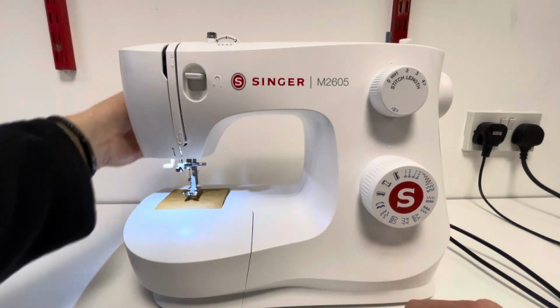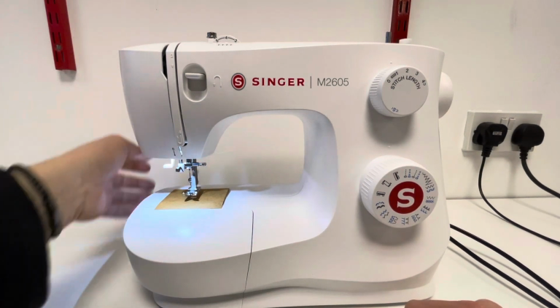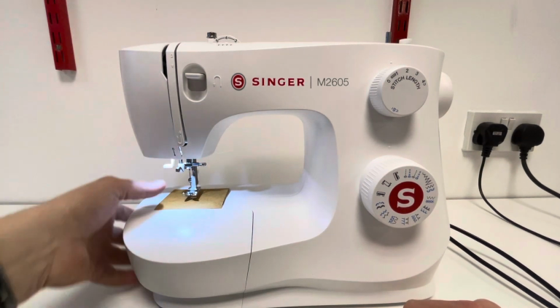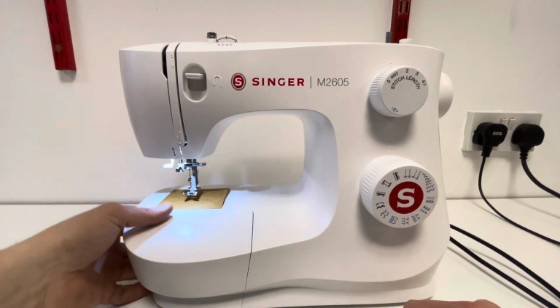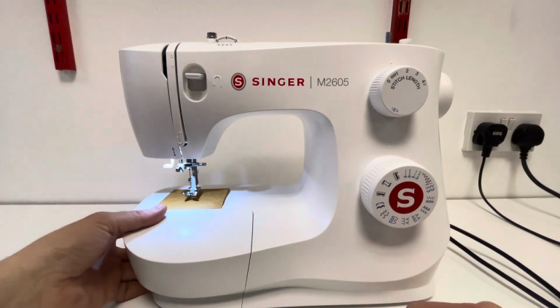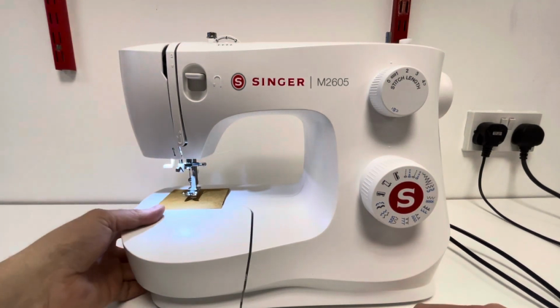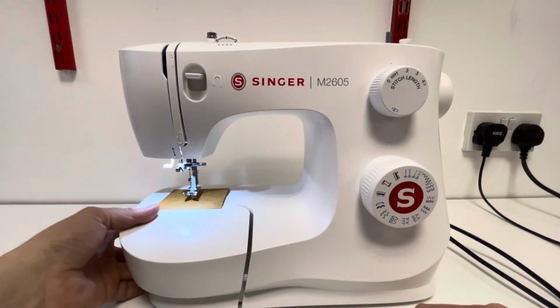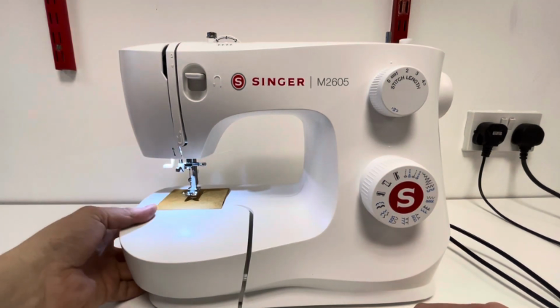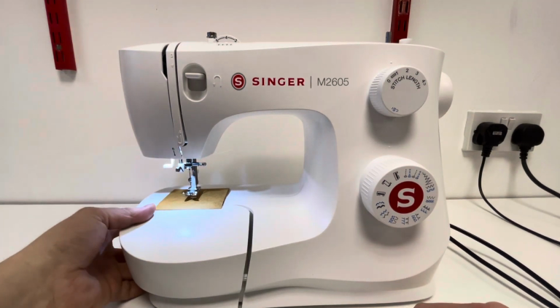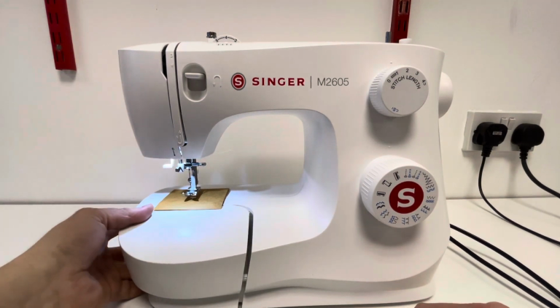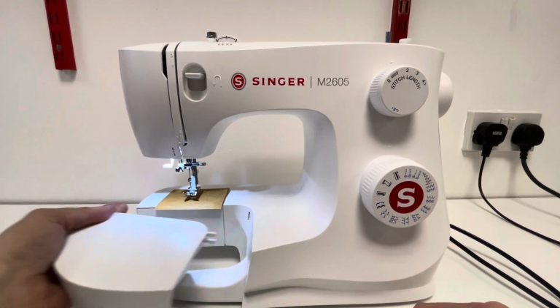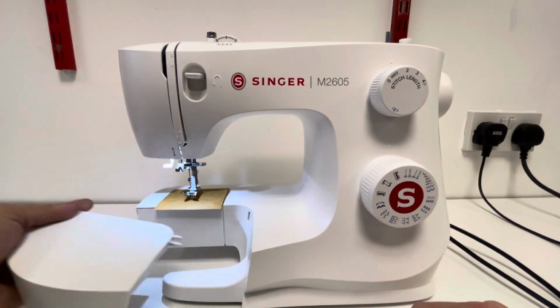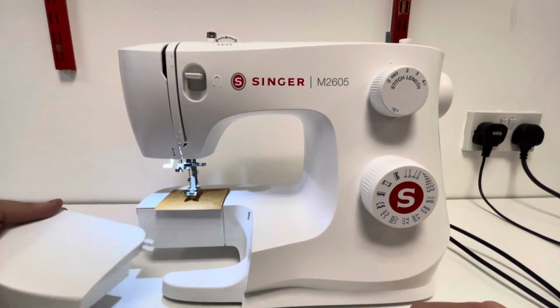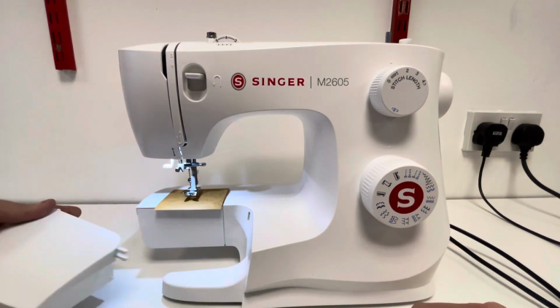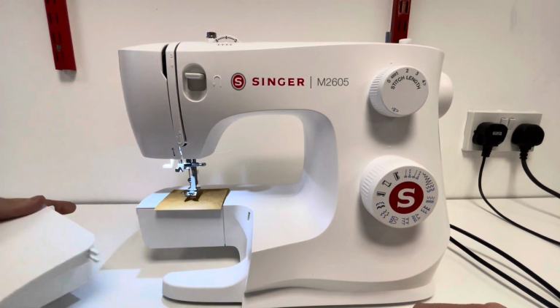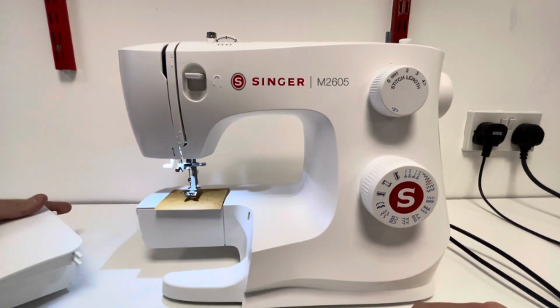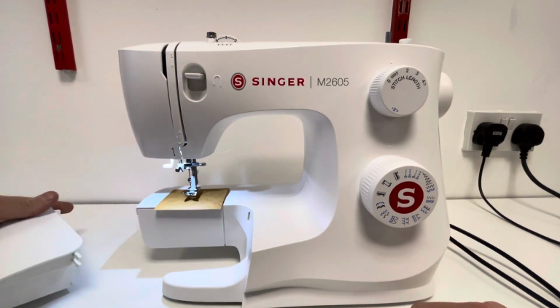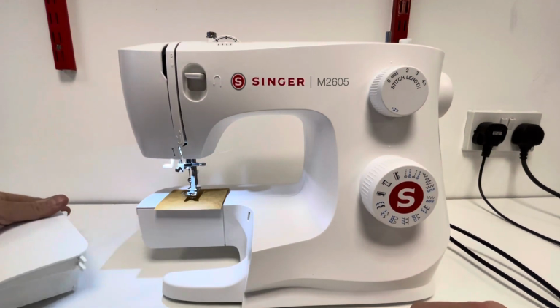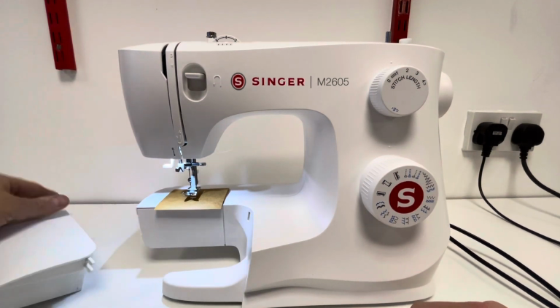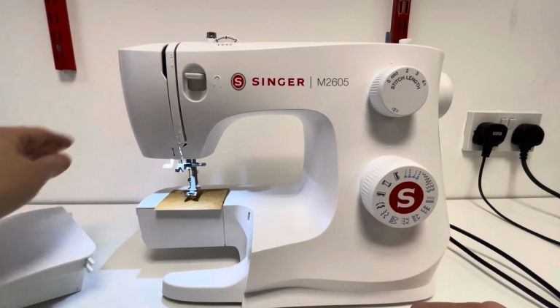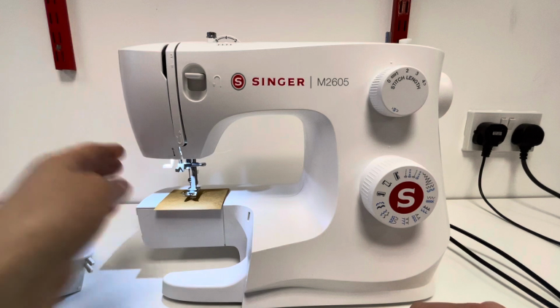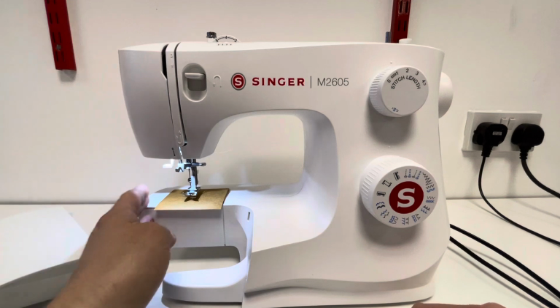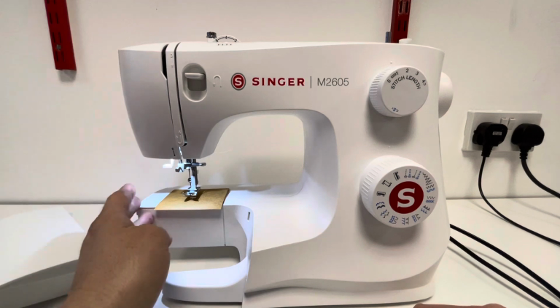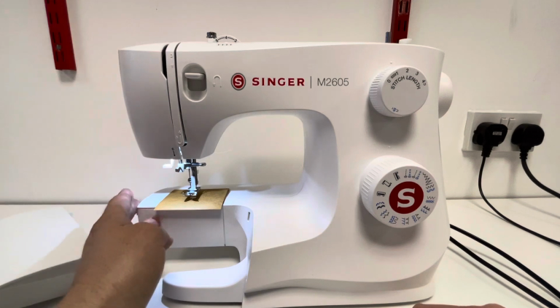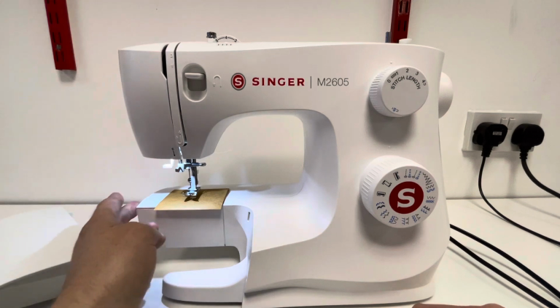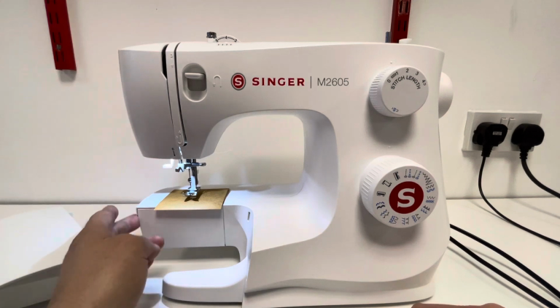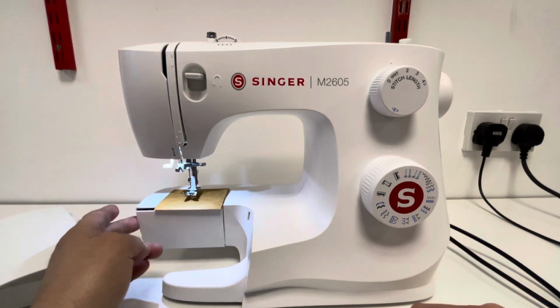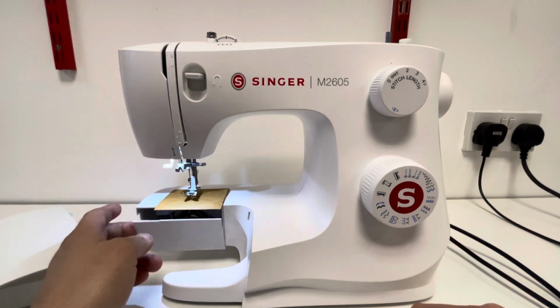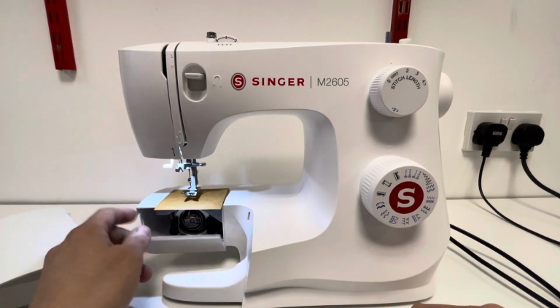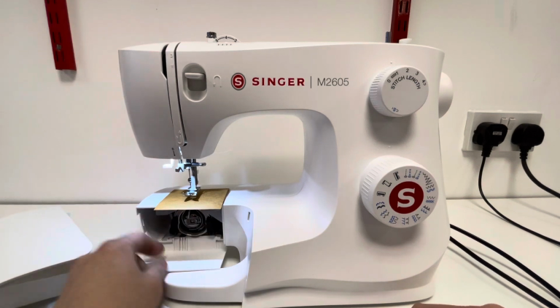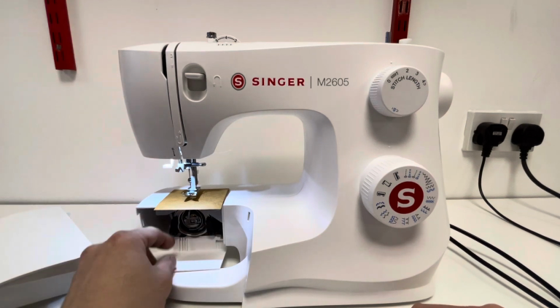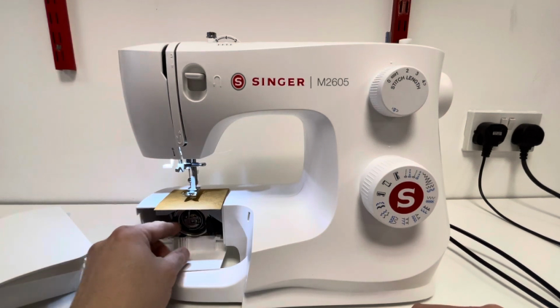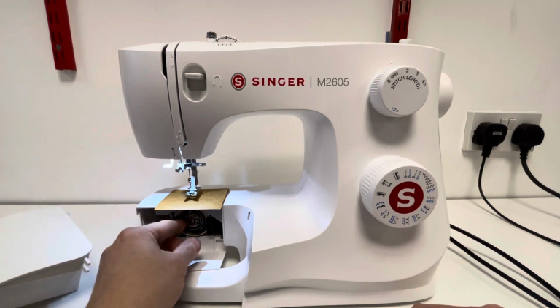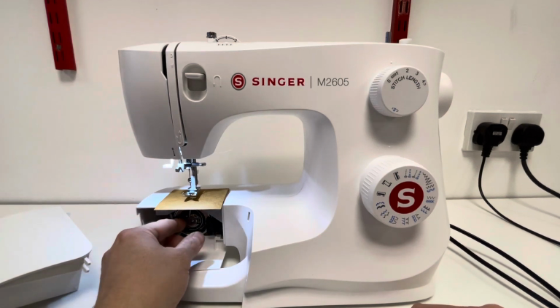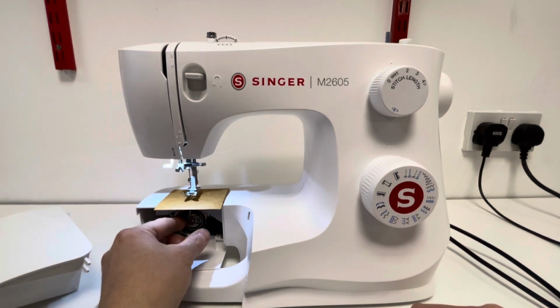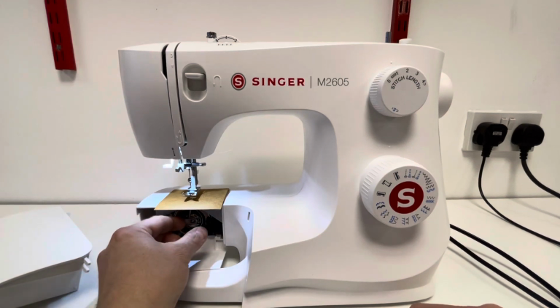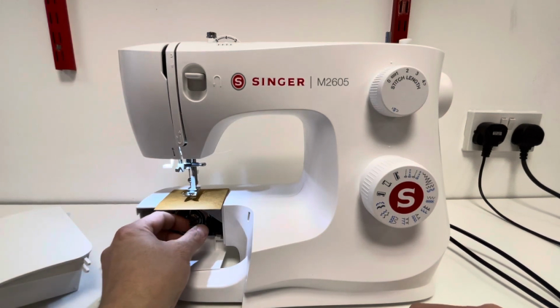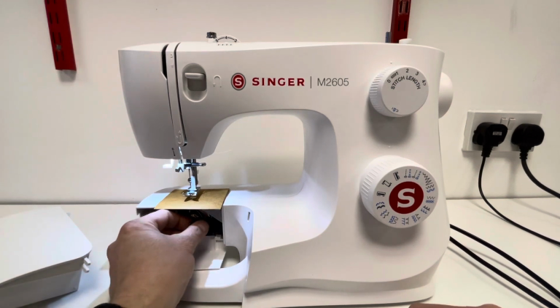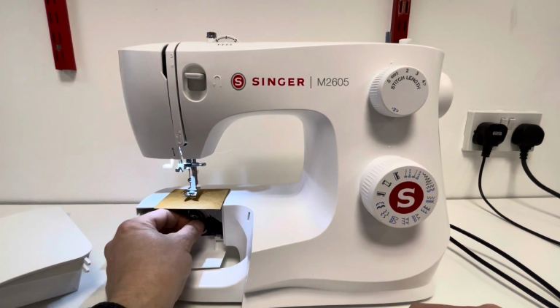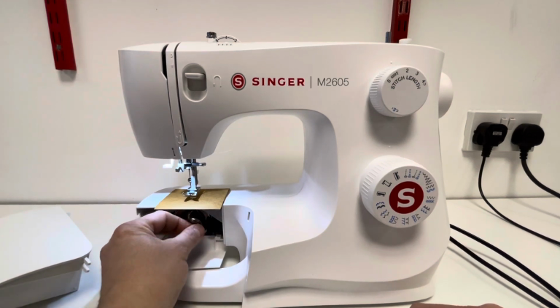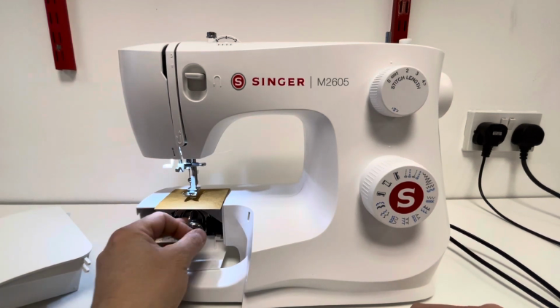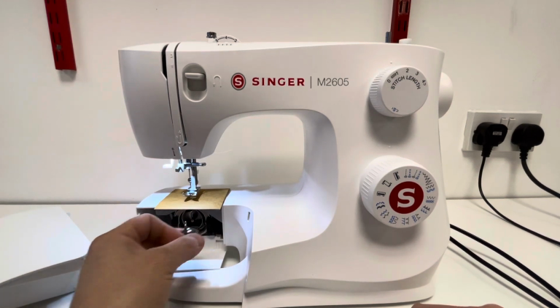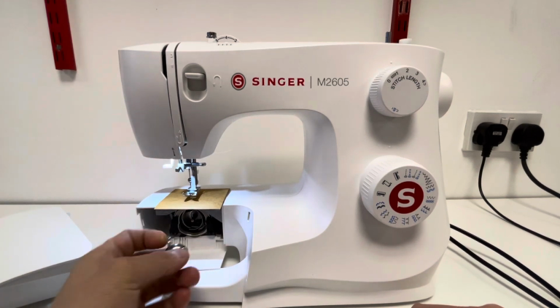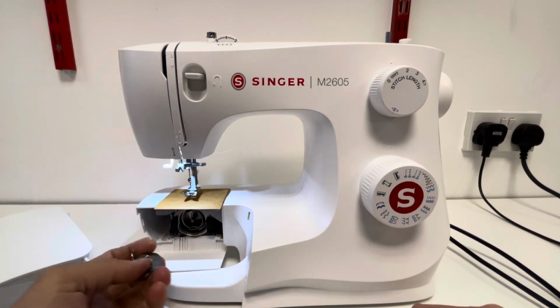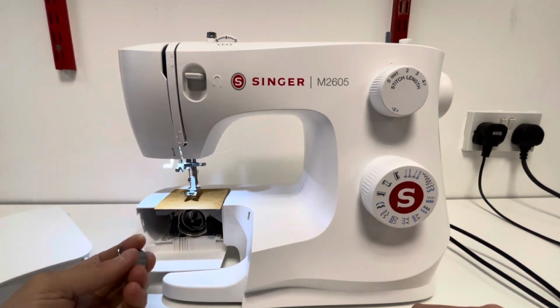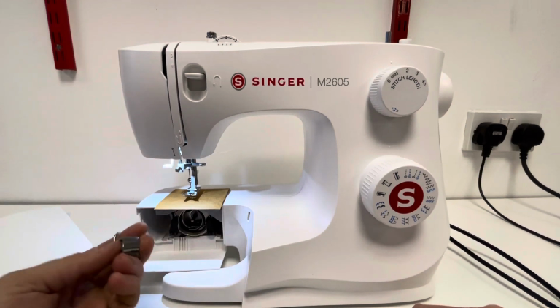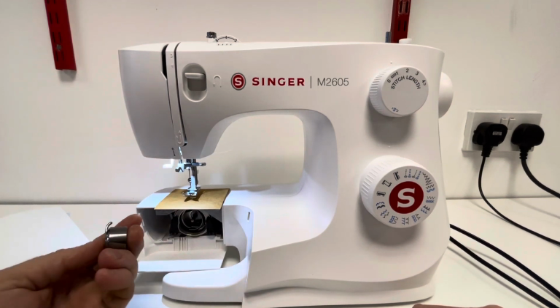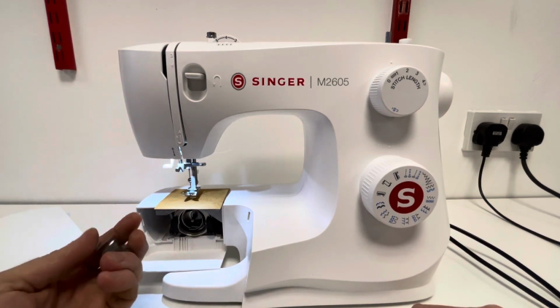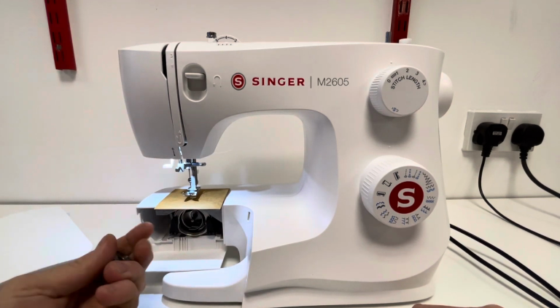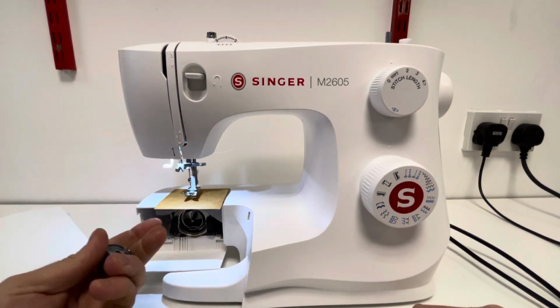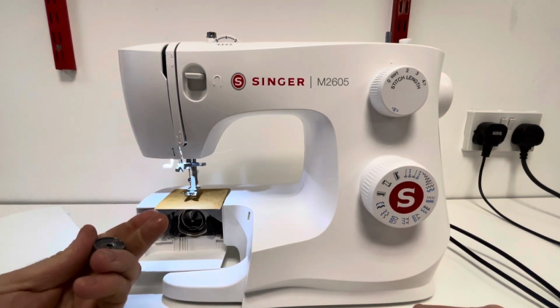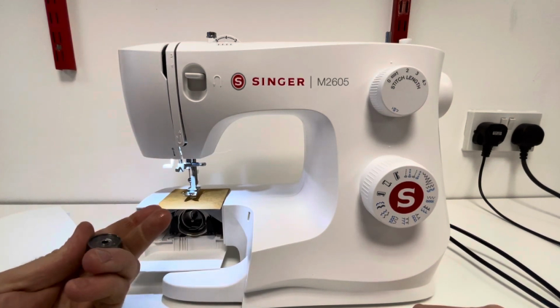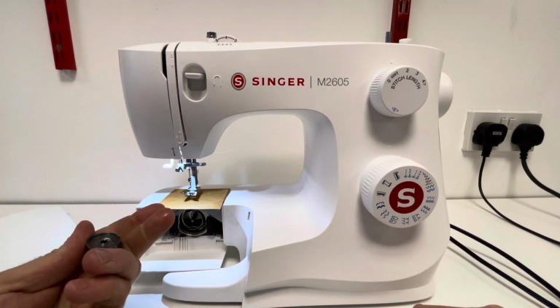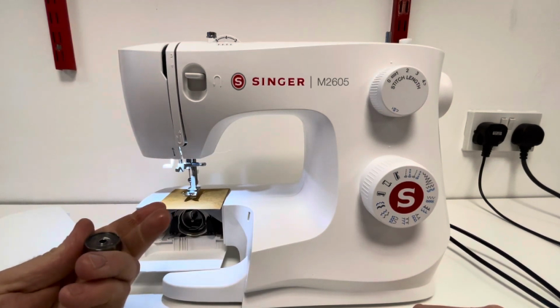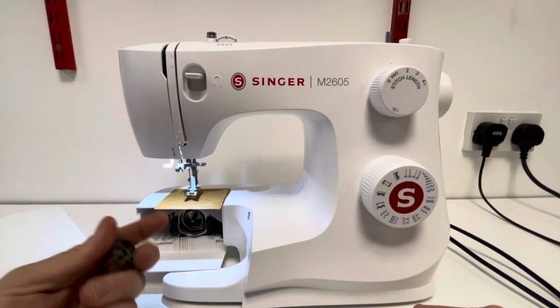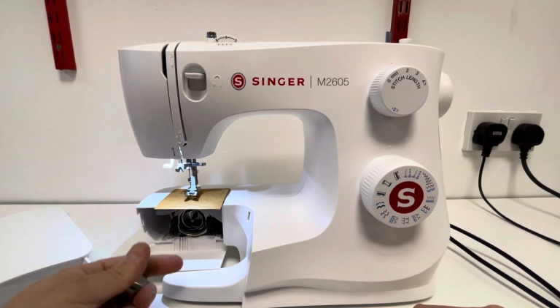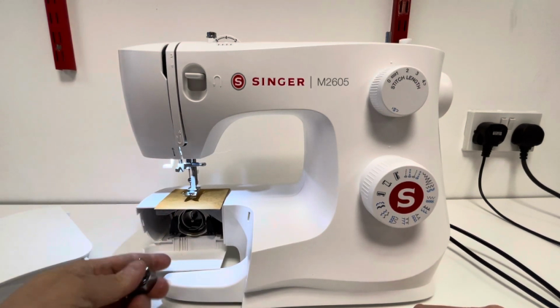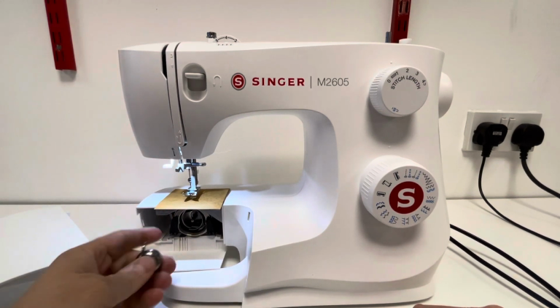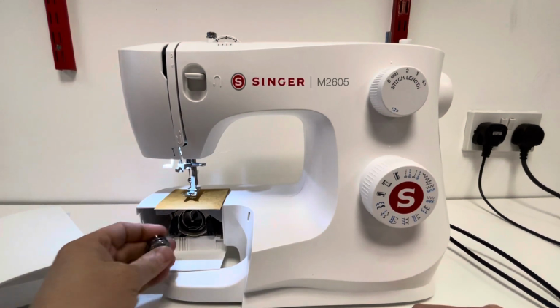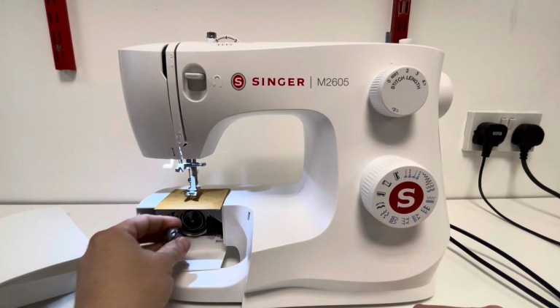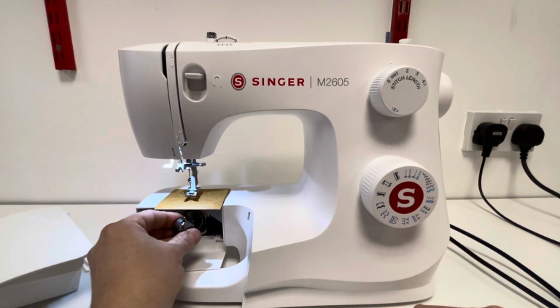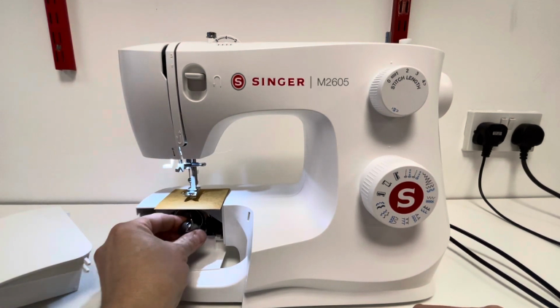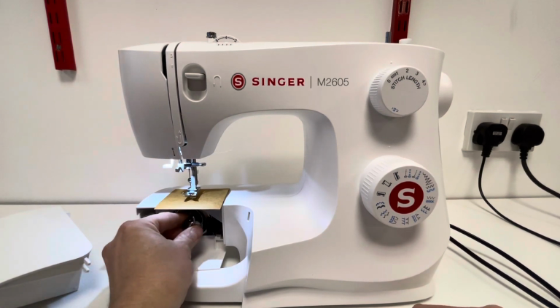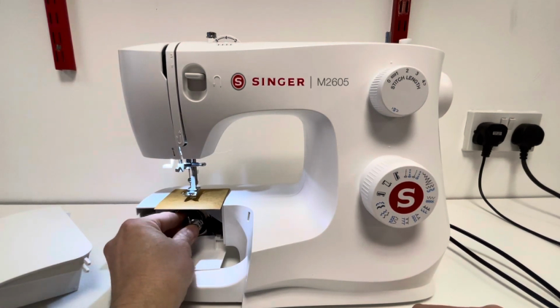It is the standard CV hook system, as you'll see from here. There is your bobbin and your bobbin case situated underneath there.